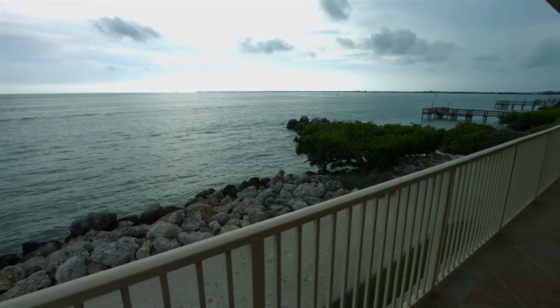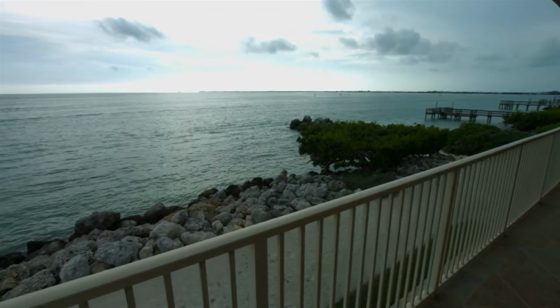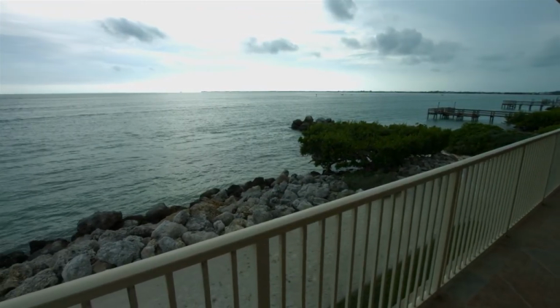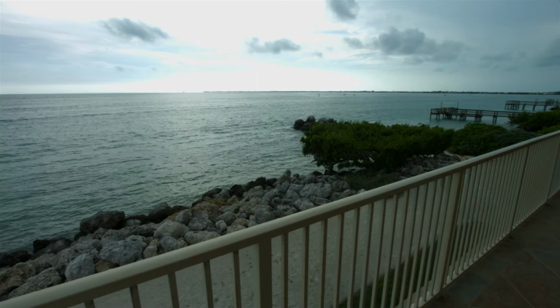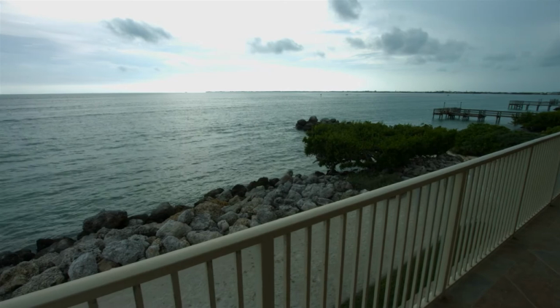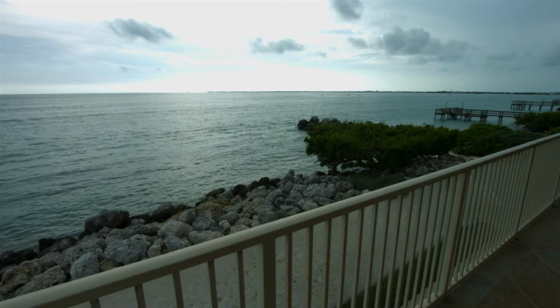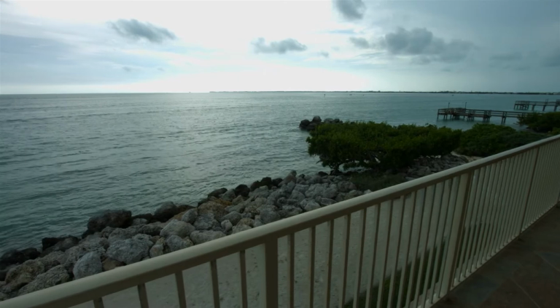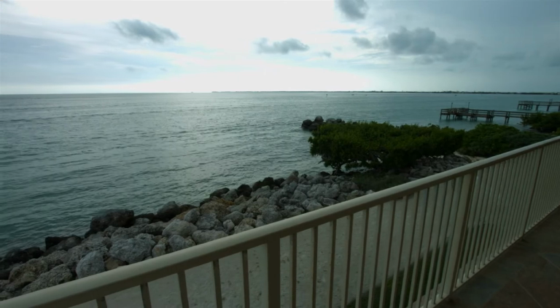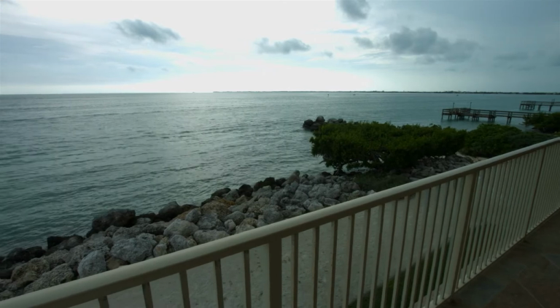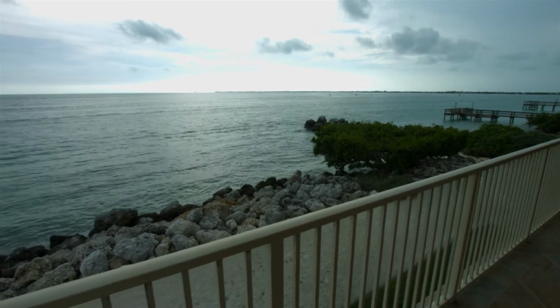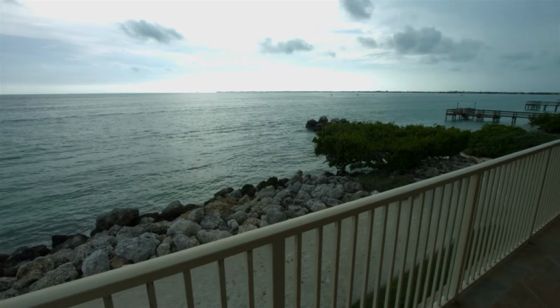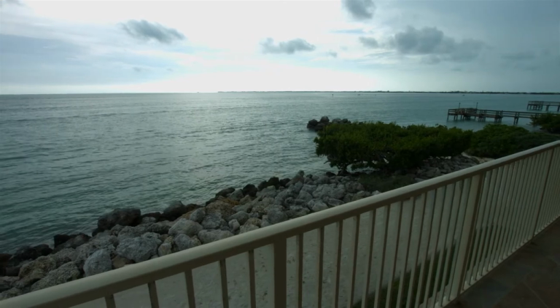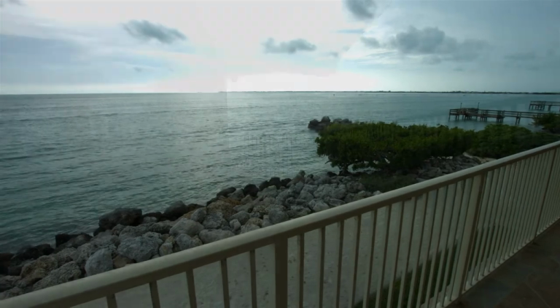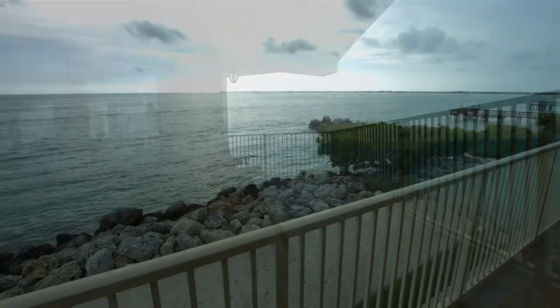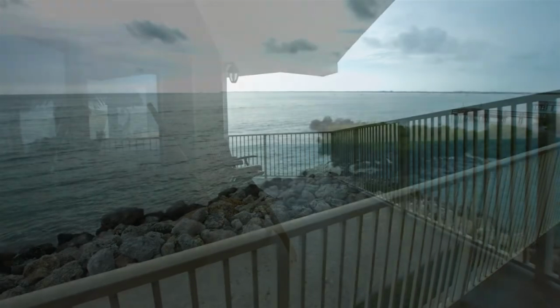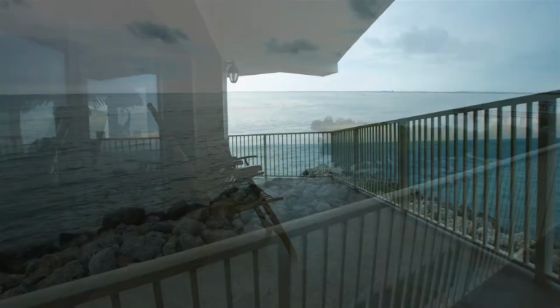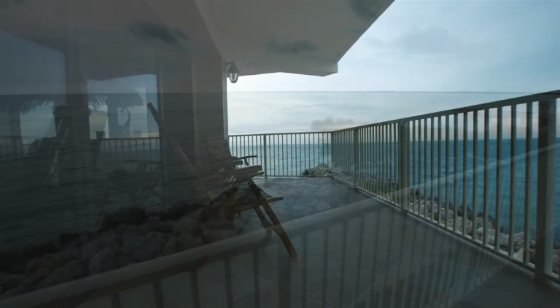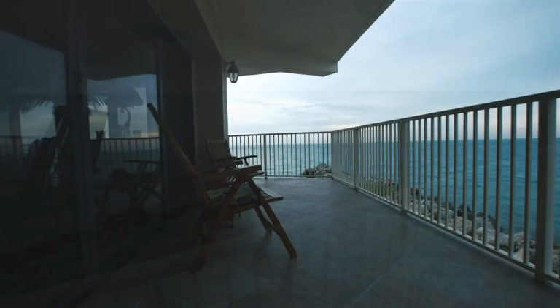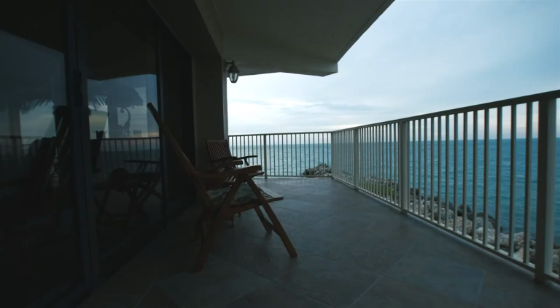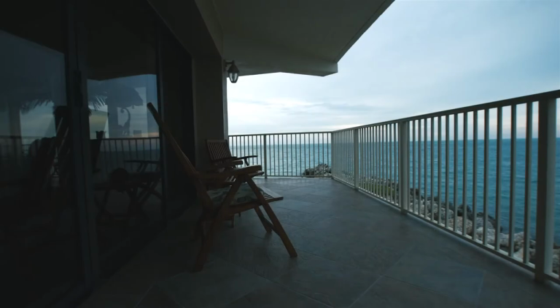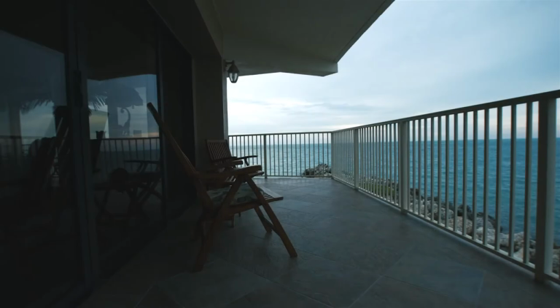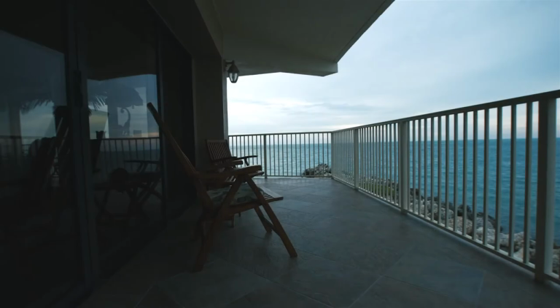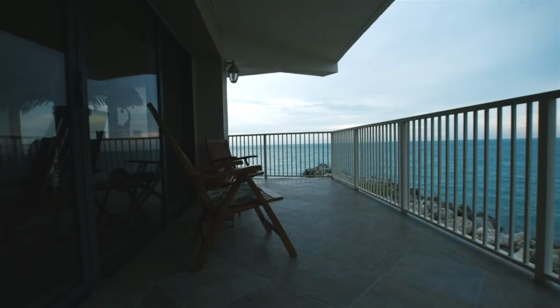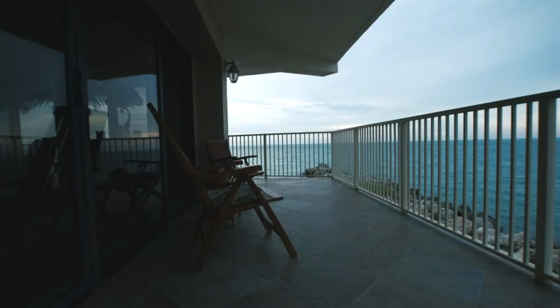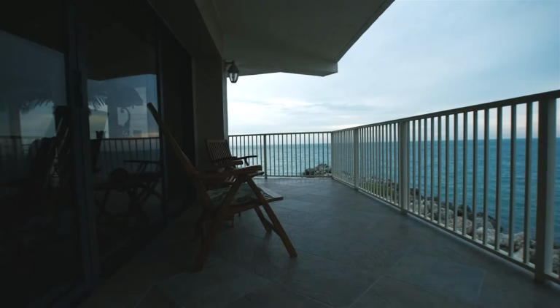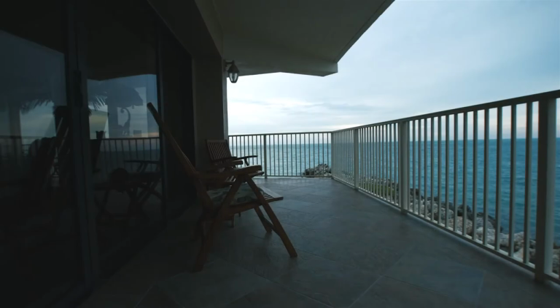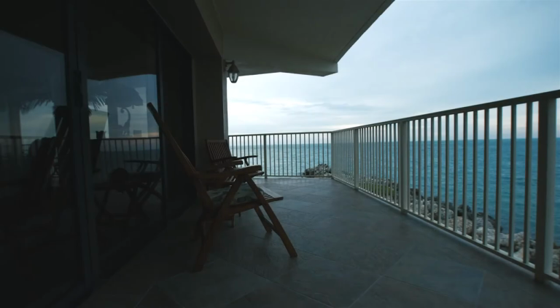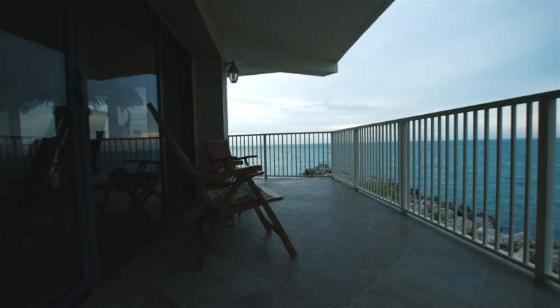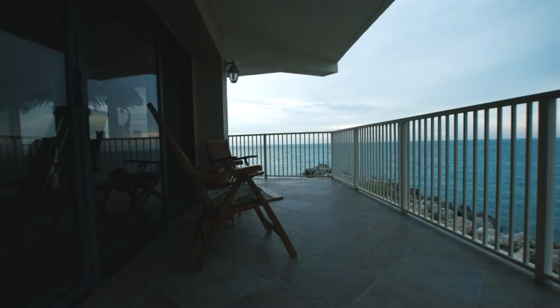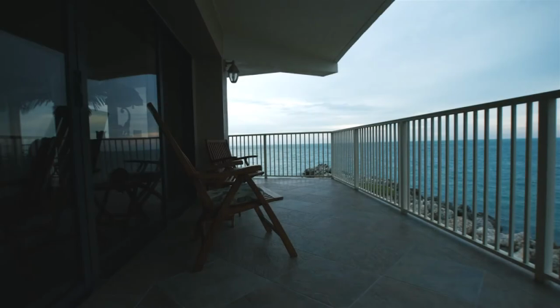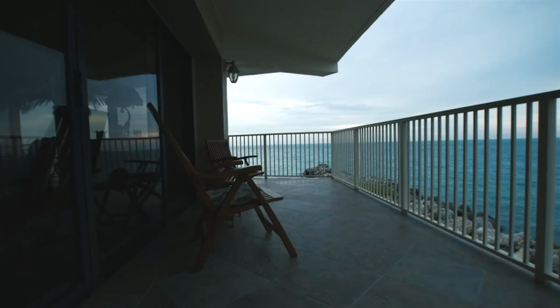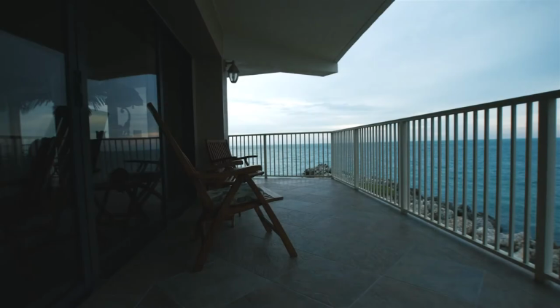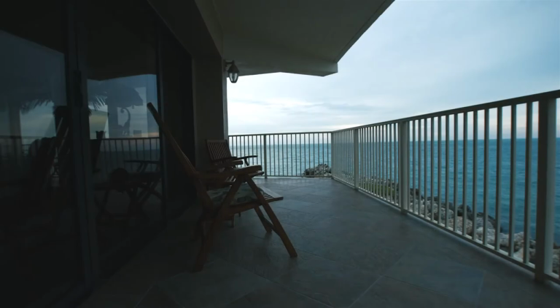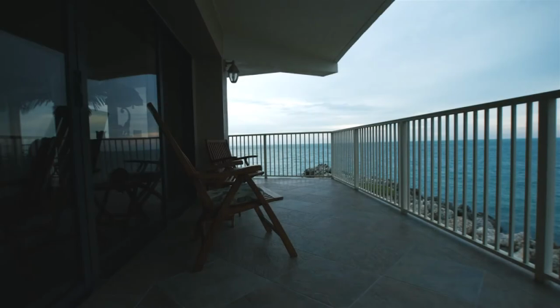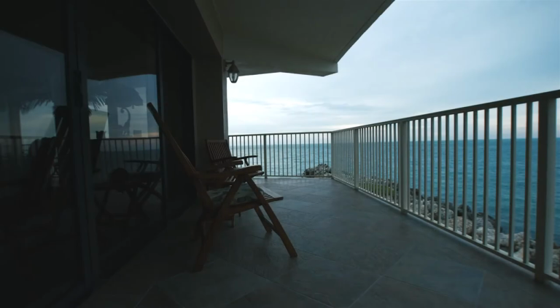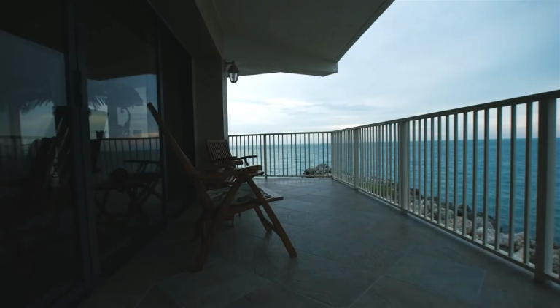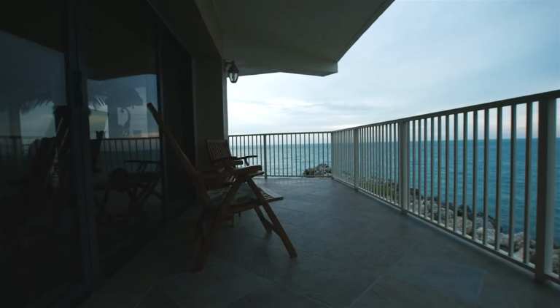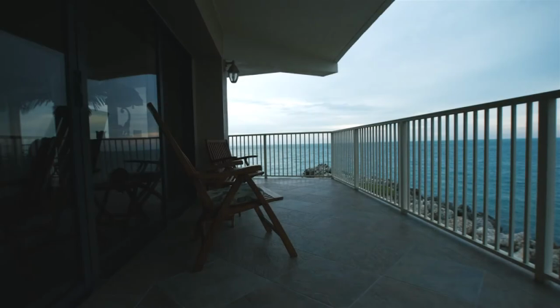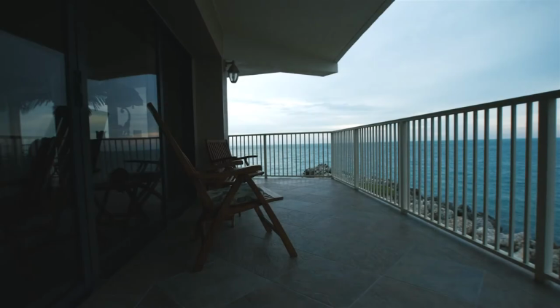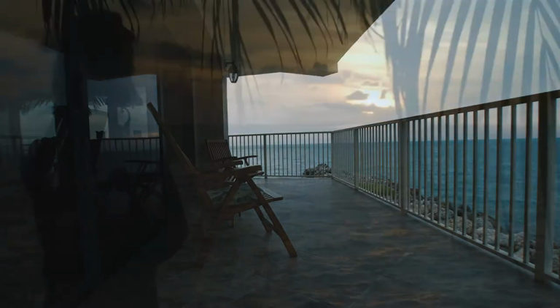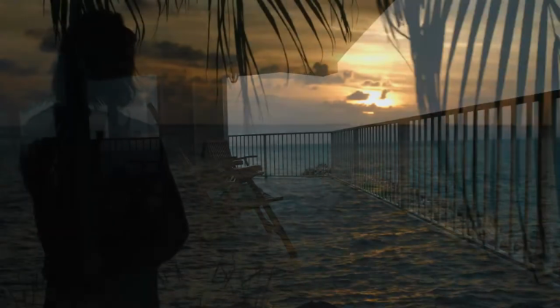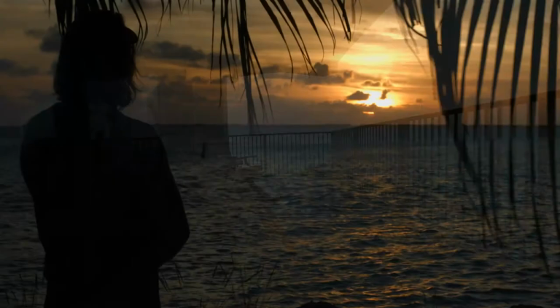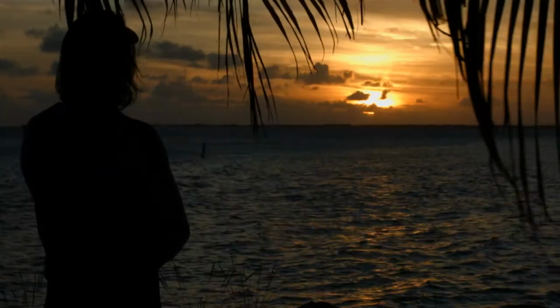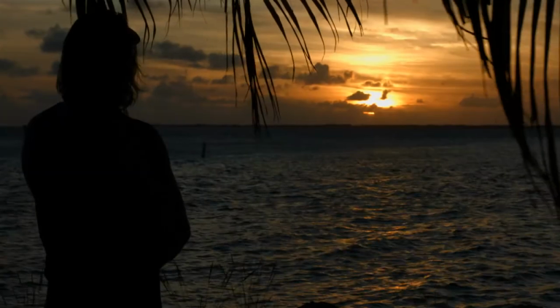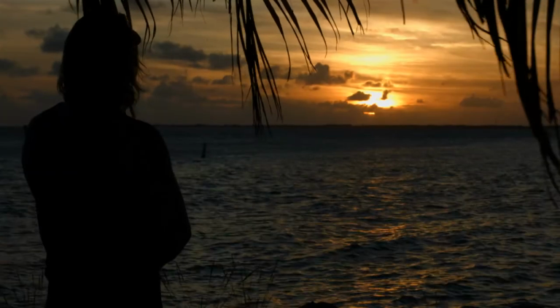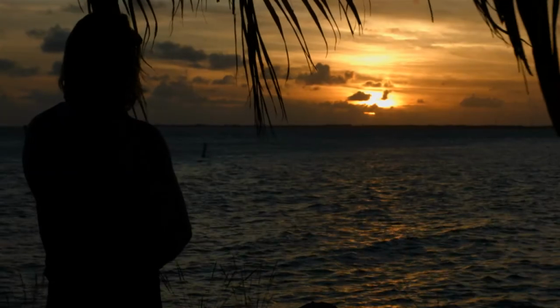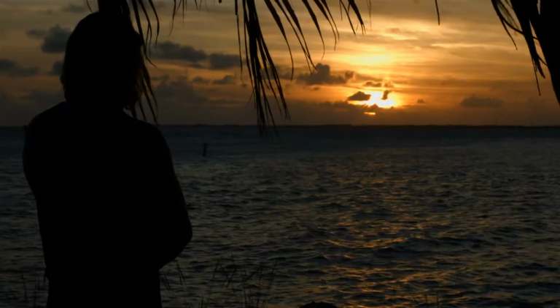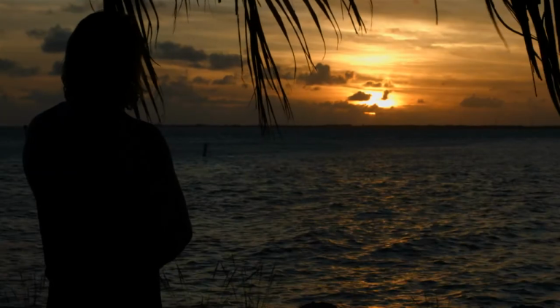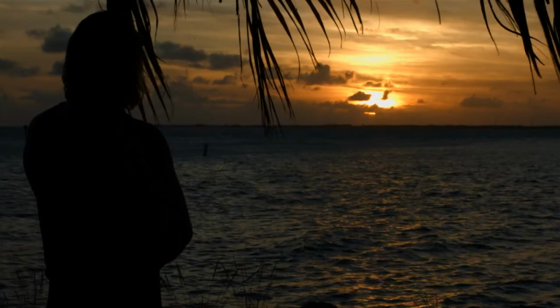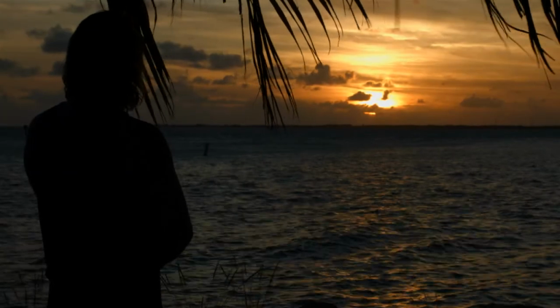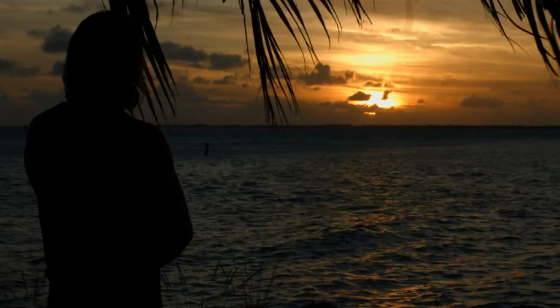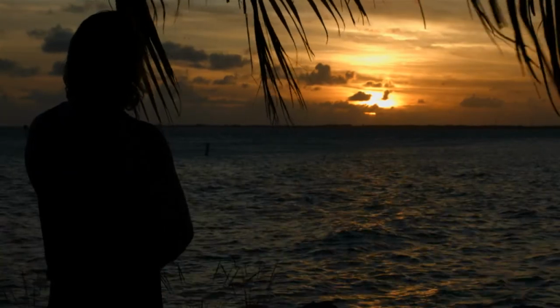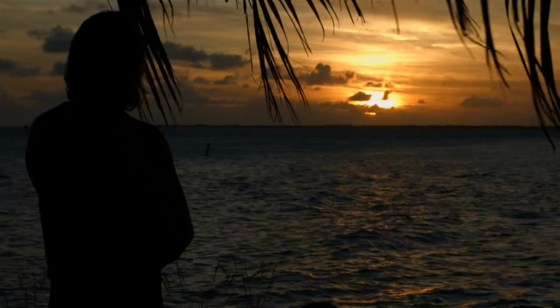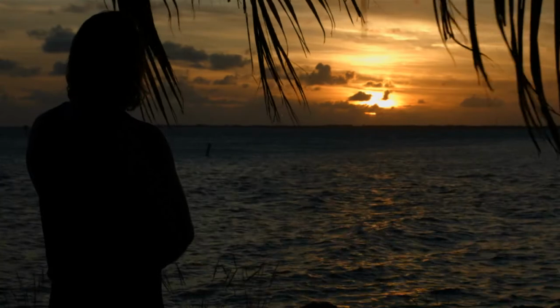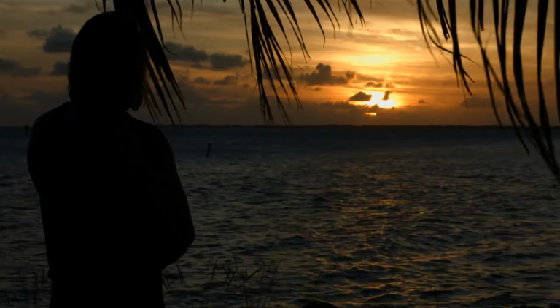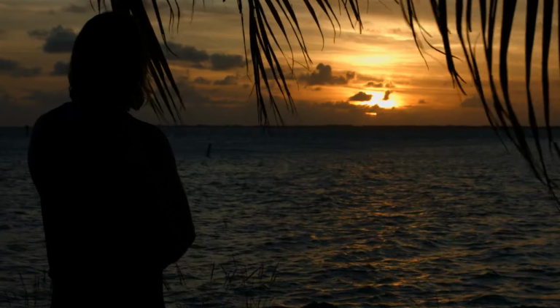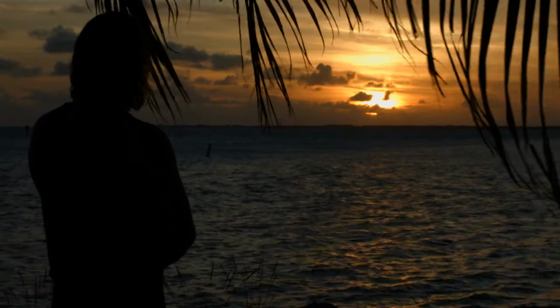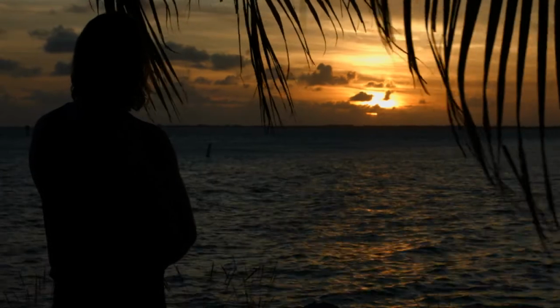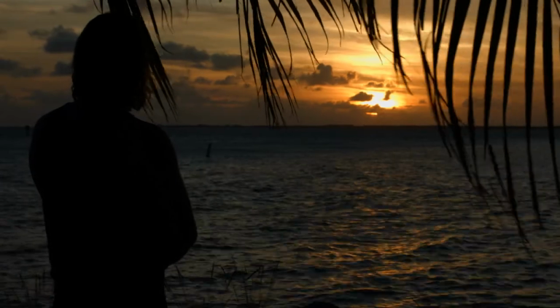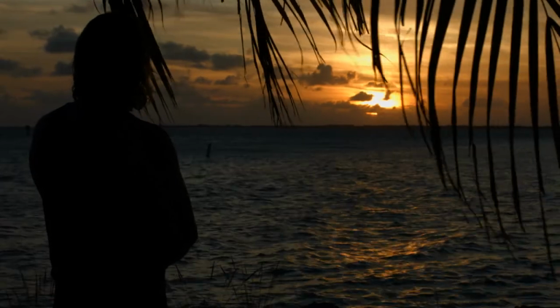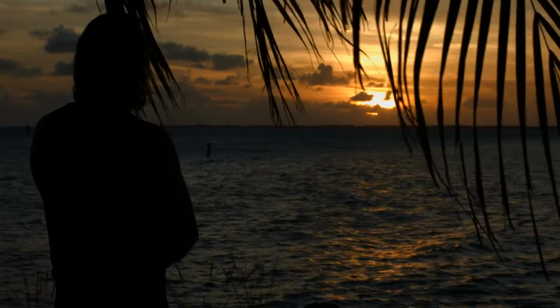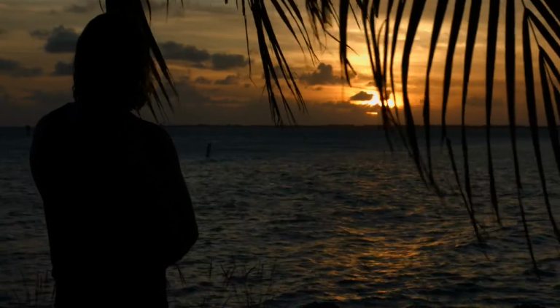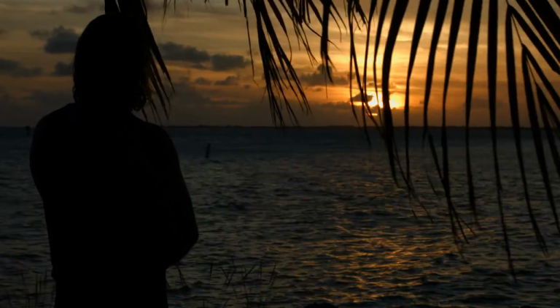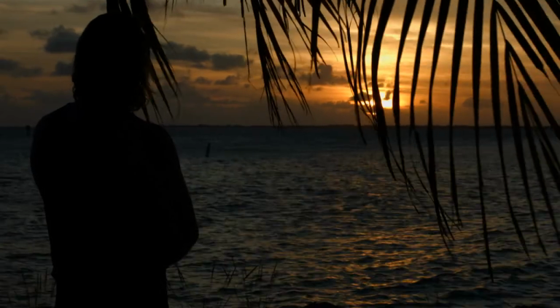Contact us today to reserve this beautiful and luxurious condo and have the vacation of a lifetime.